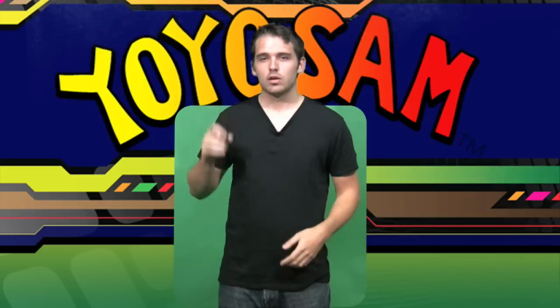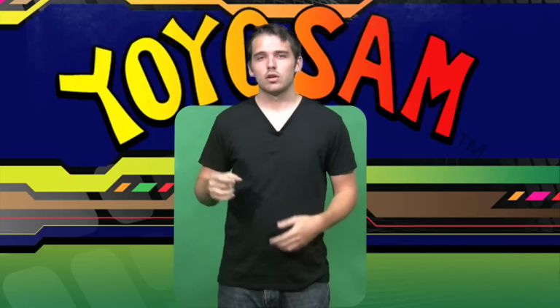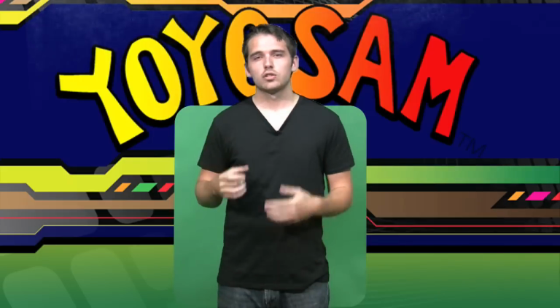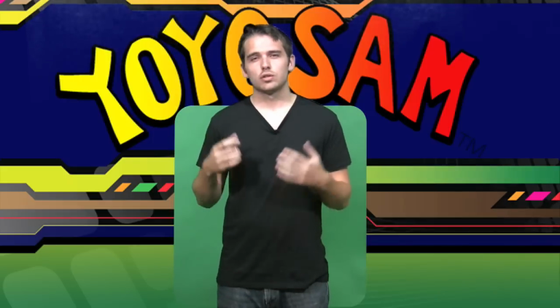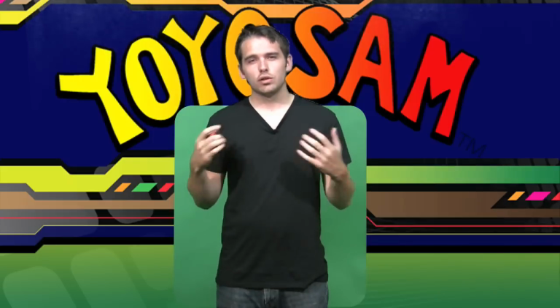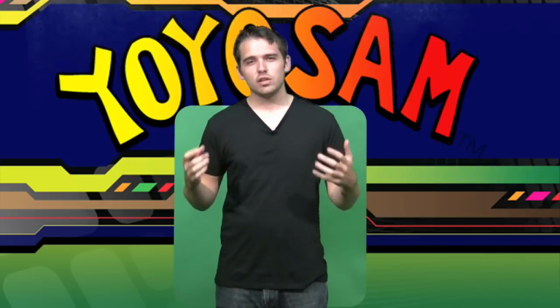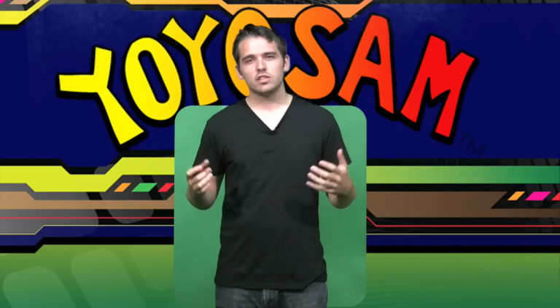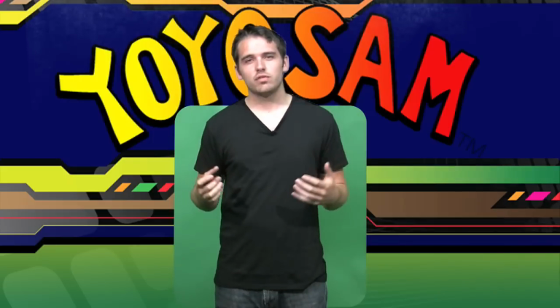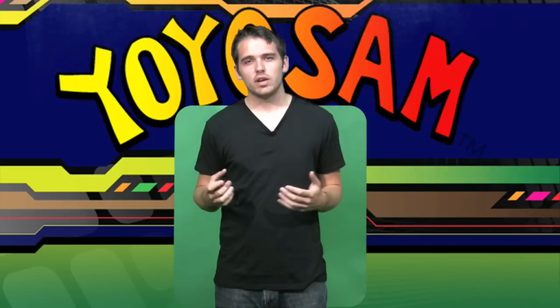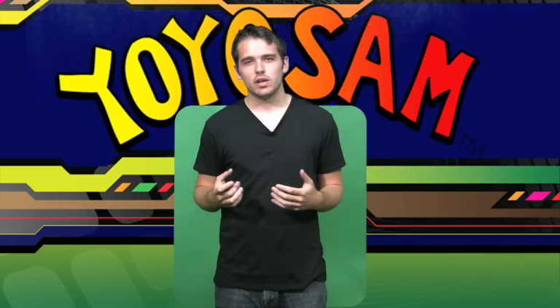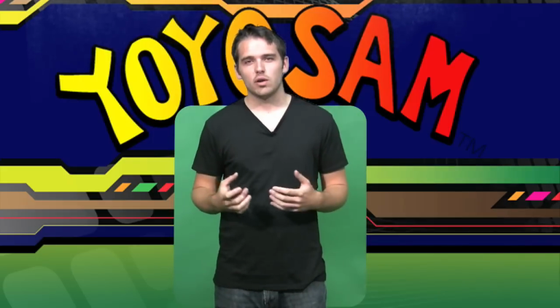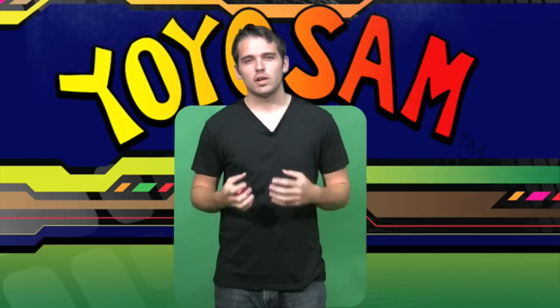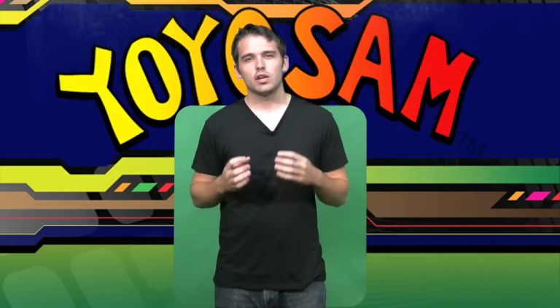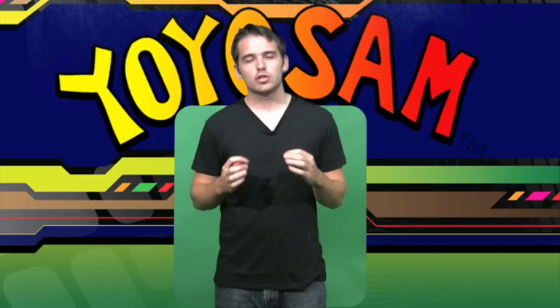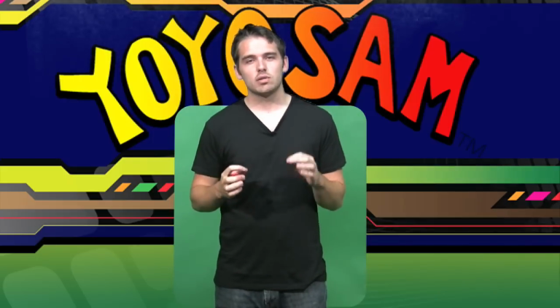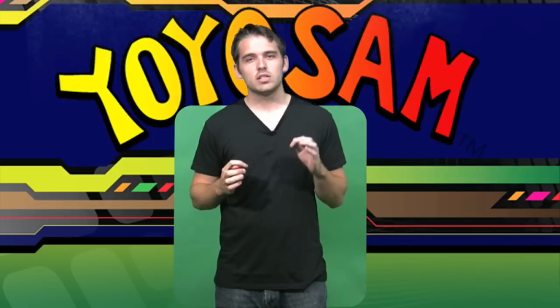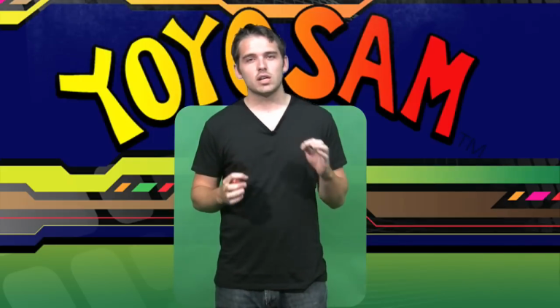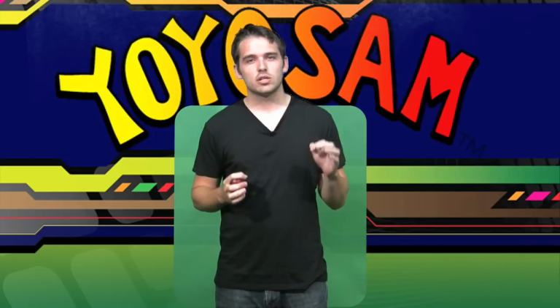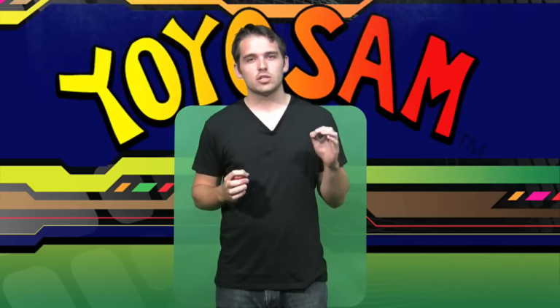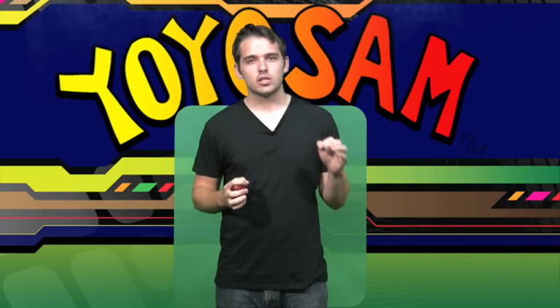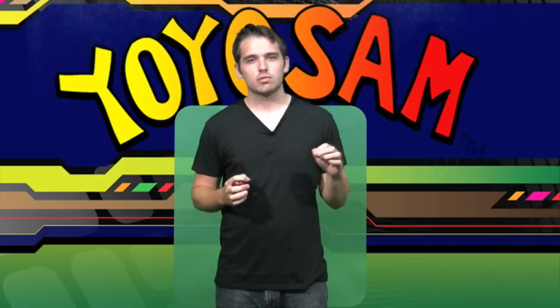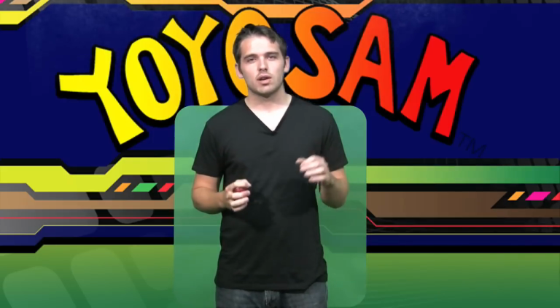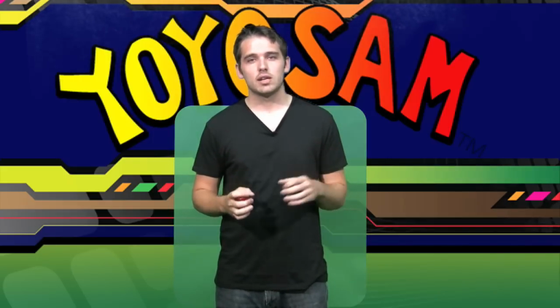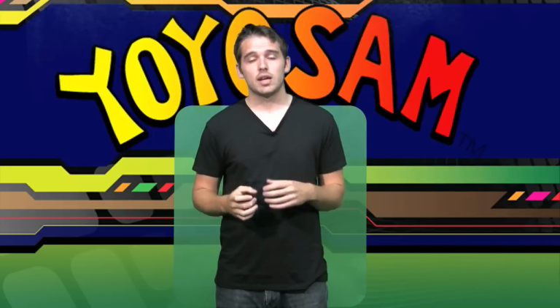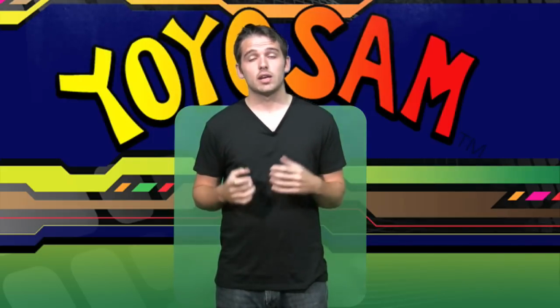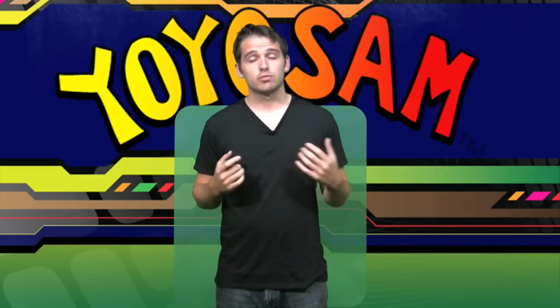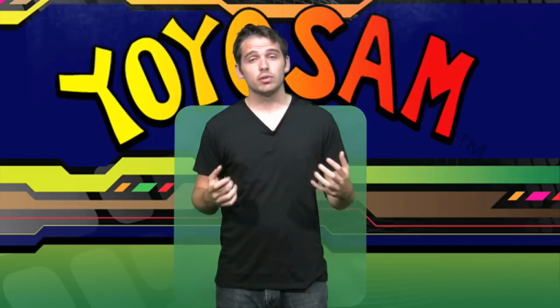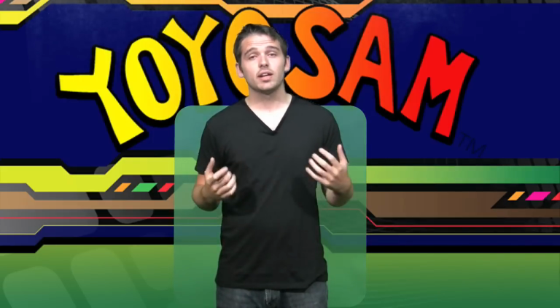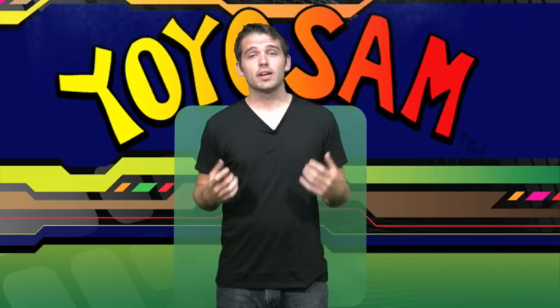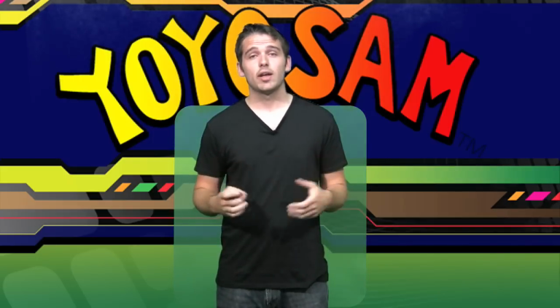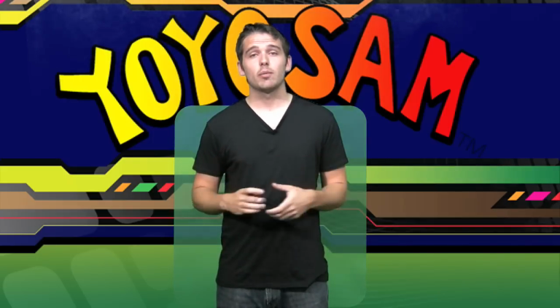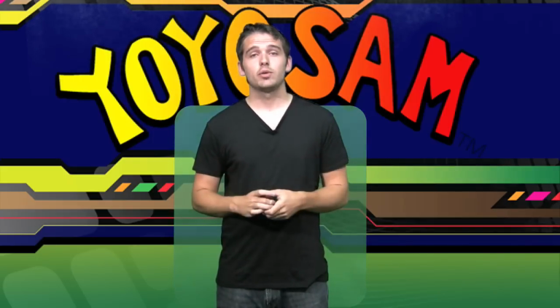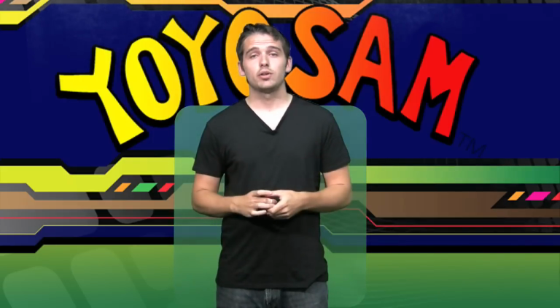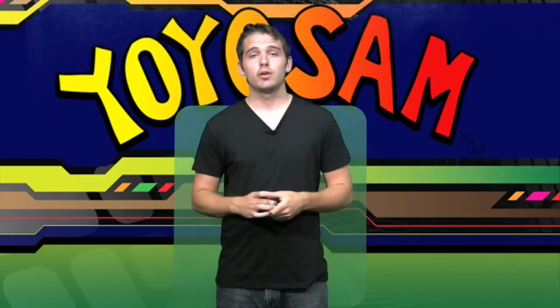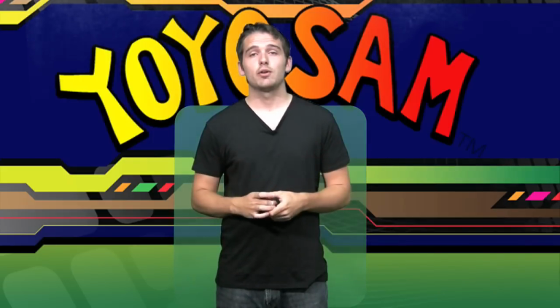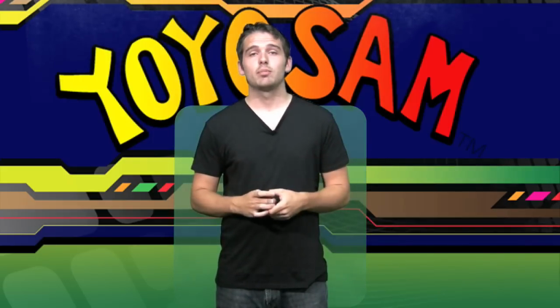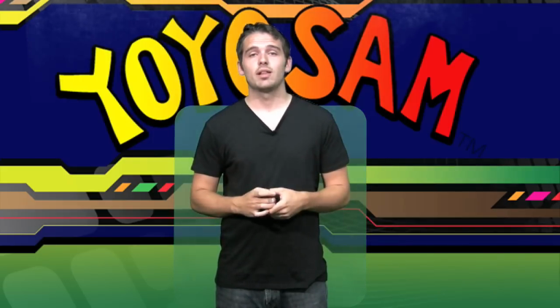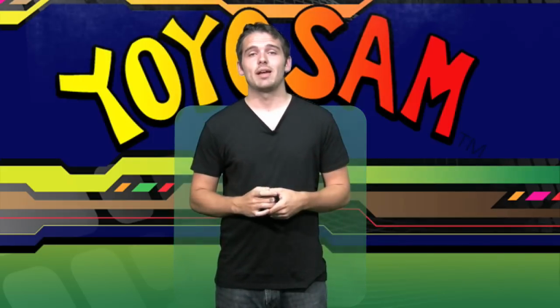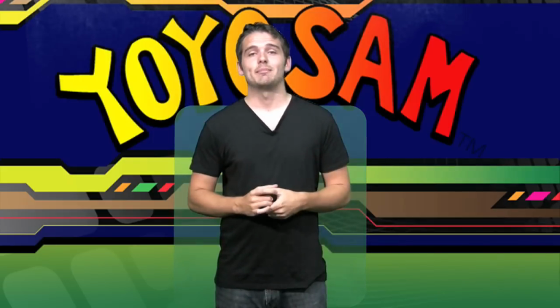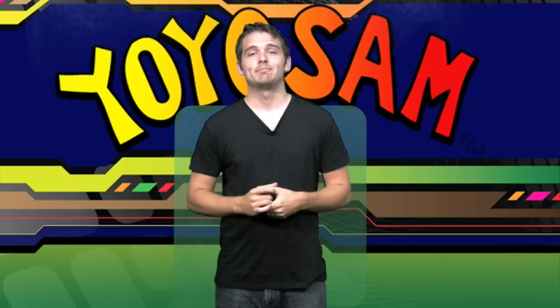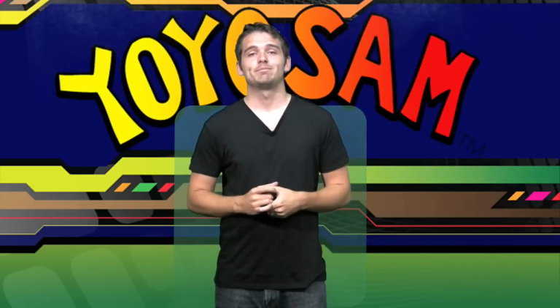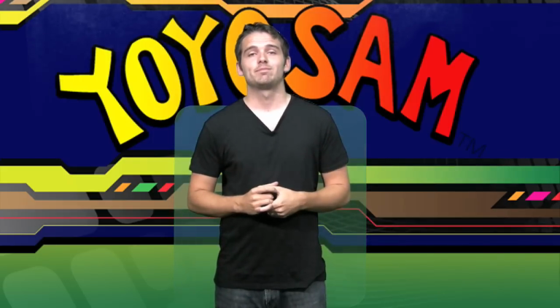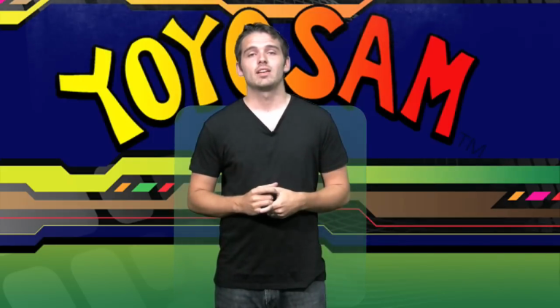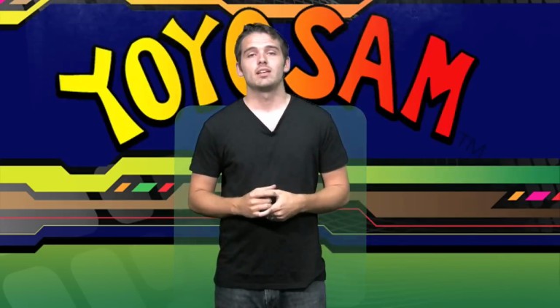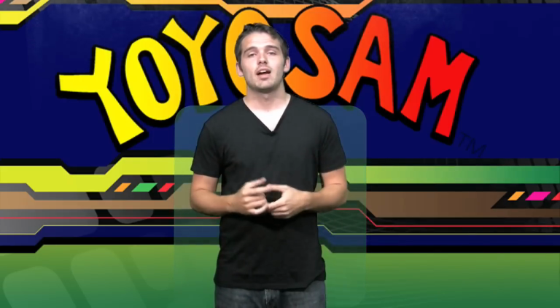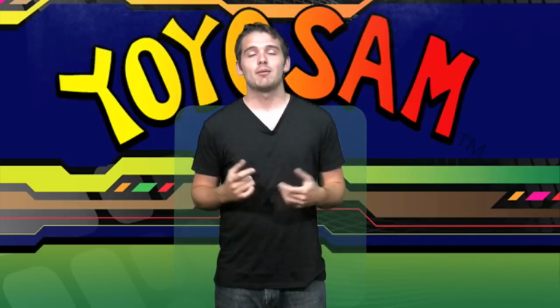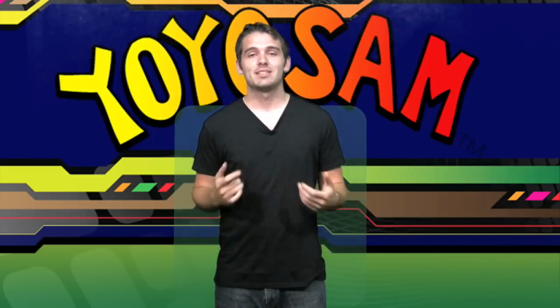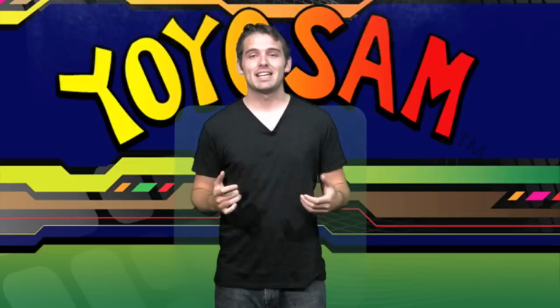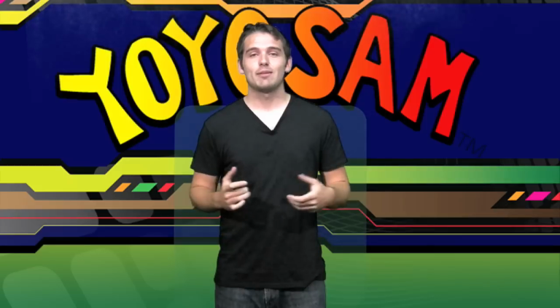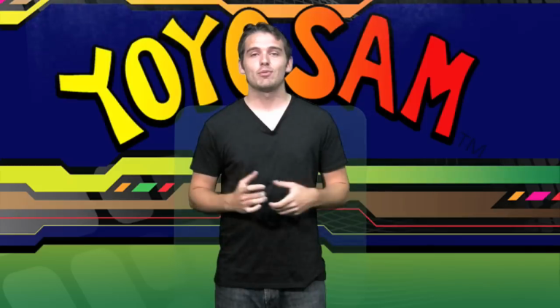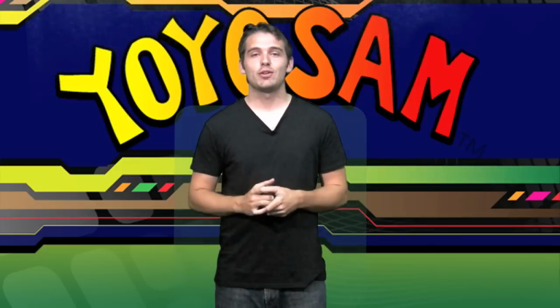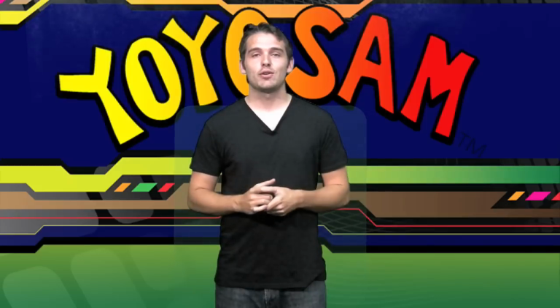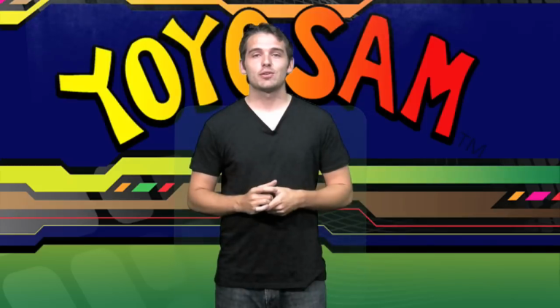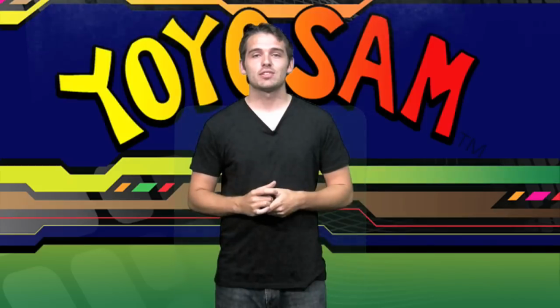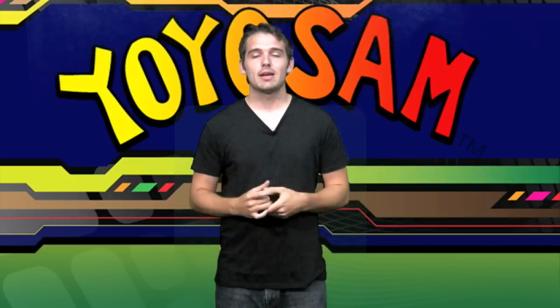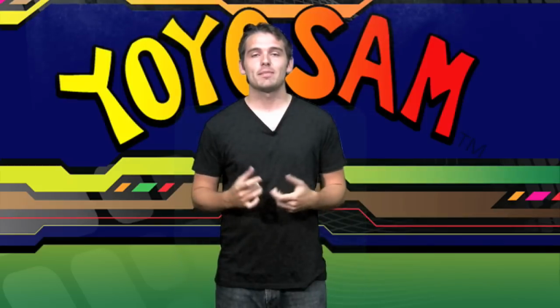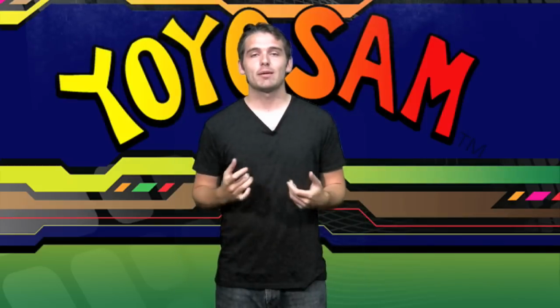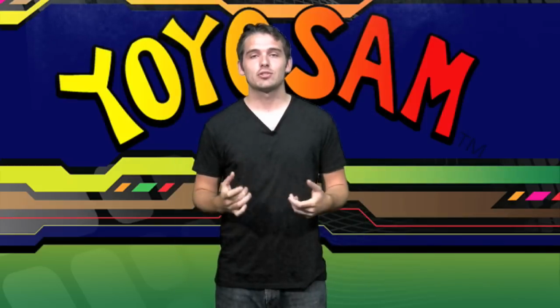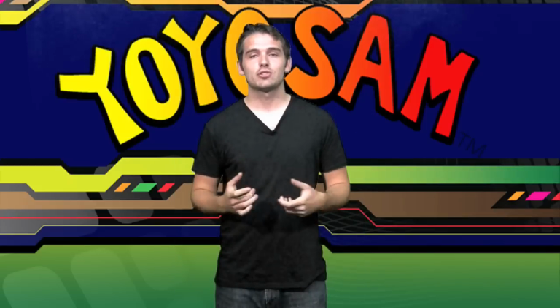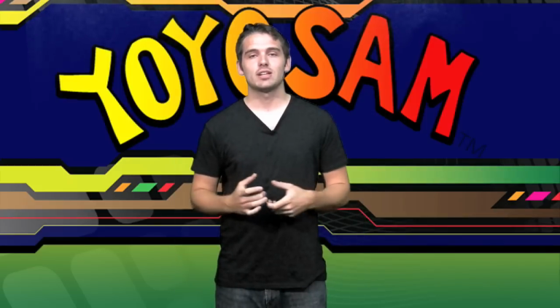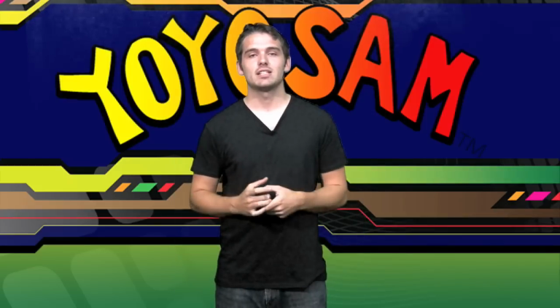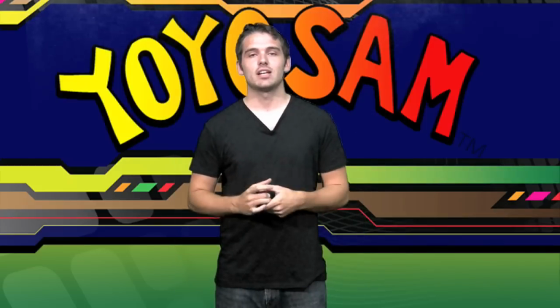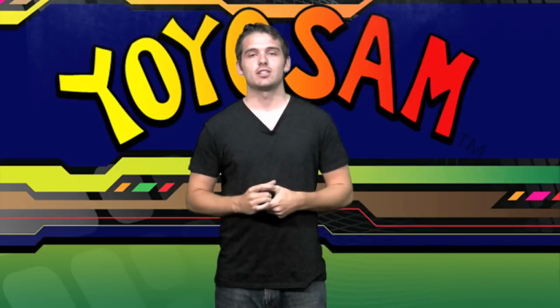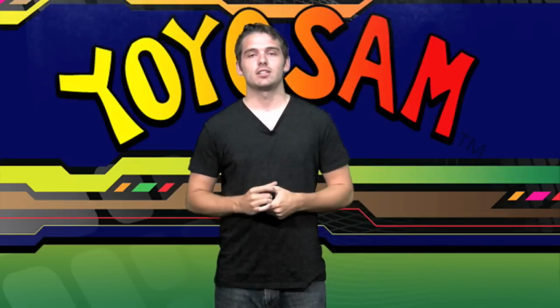So learn this. Get your string tension just right and it's really gonna help your yo-yo play. I'm Sam with YoYoSam and that was String Tension.